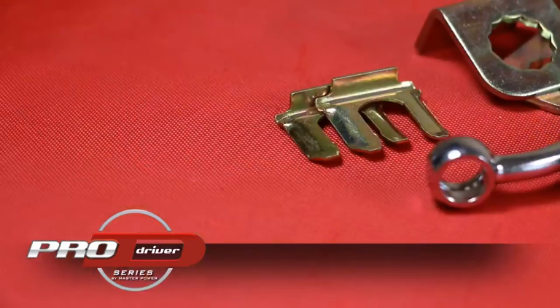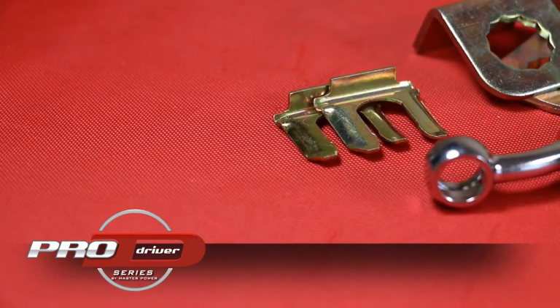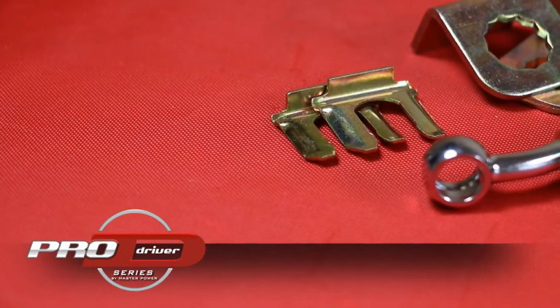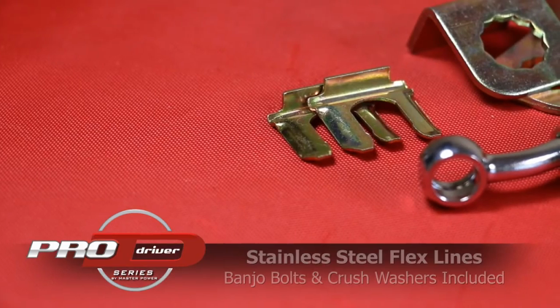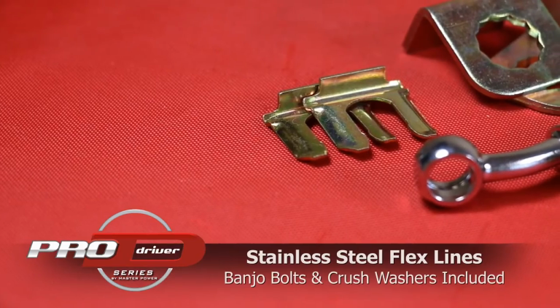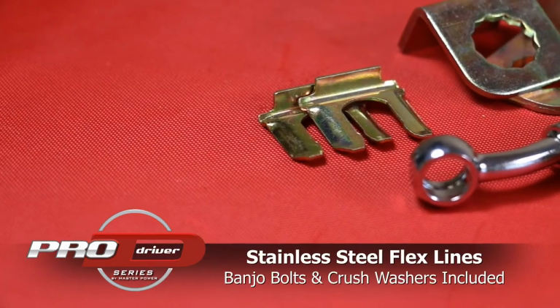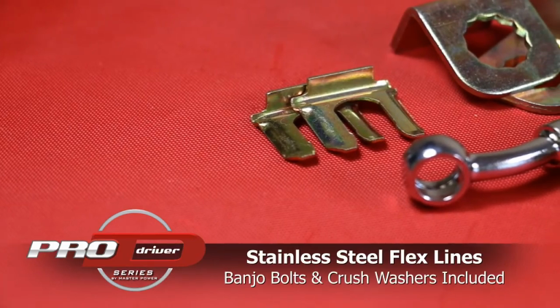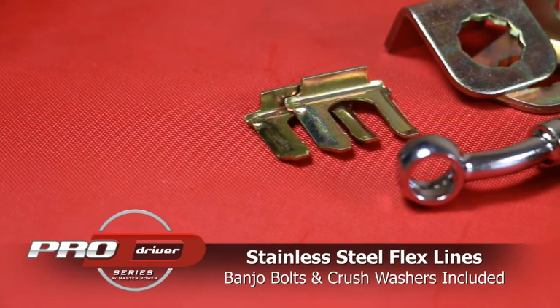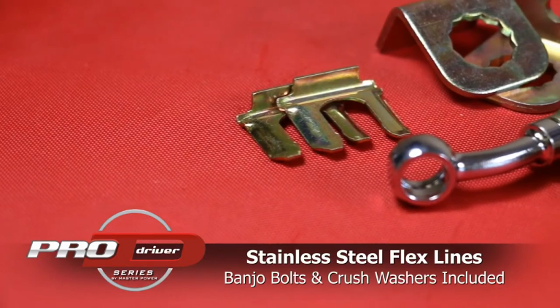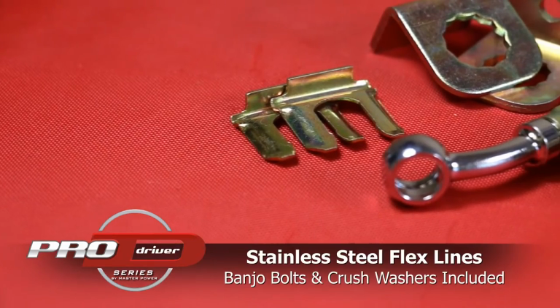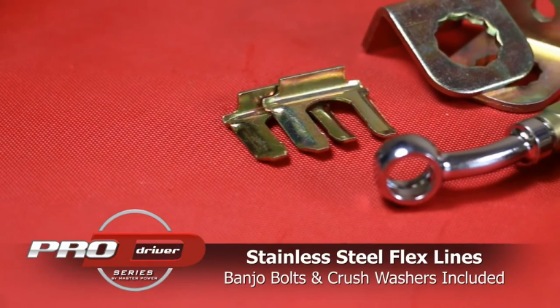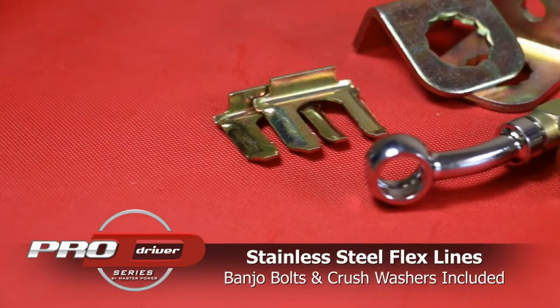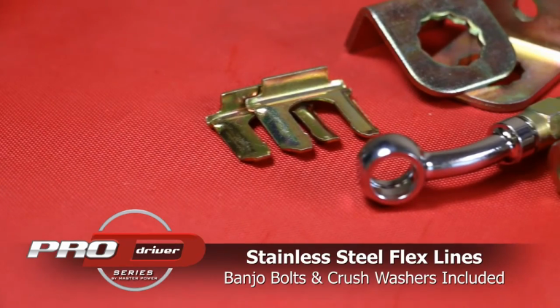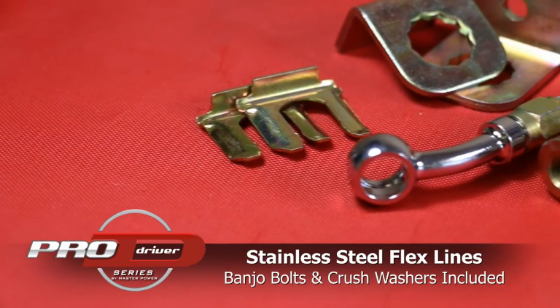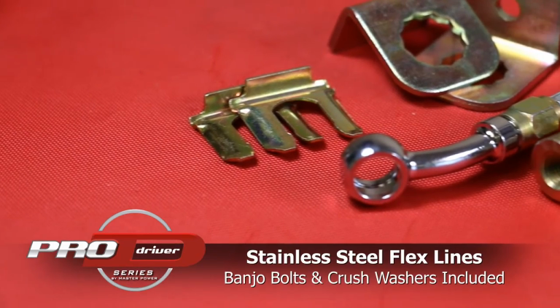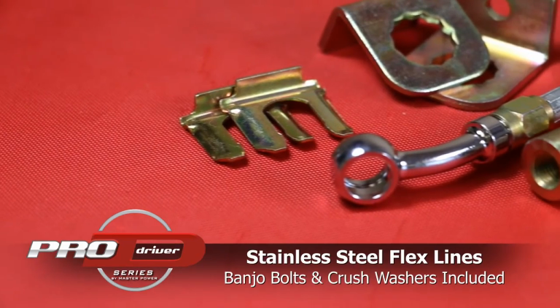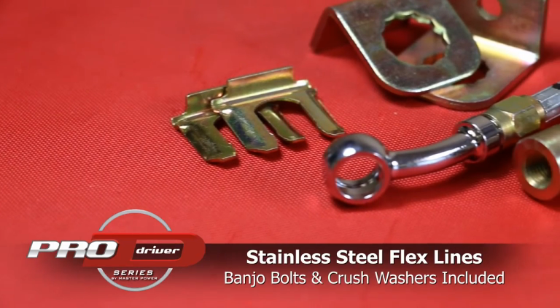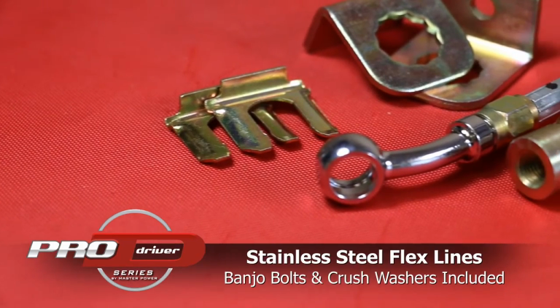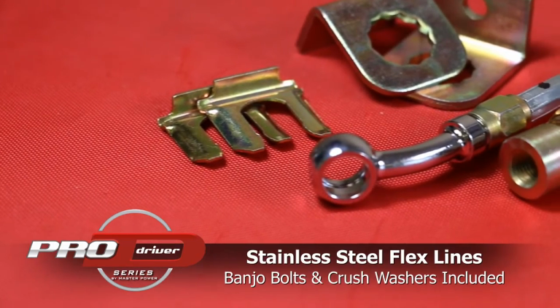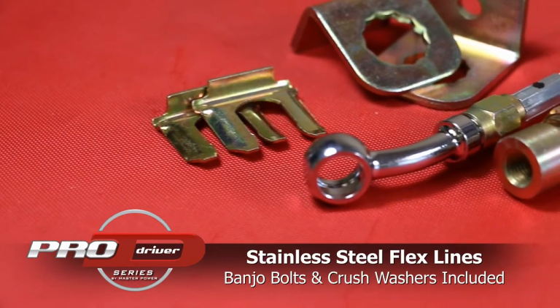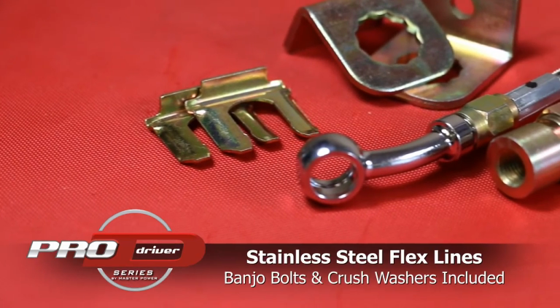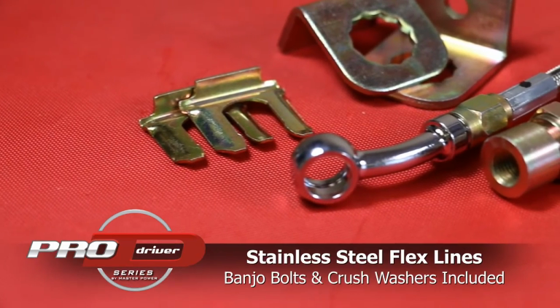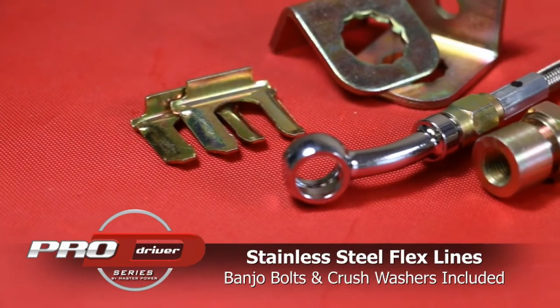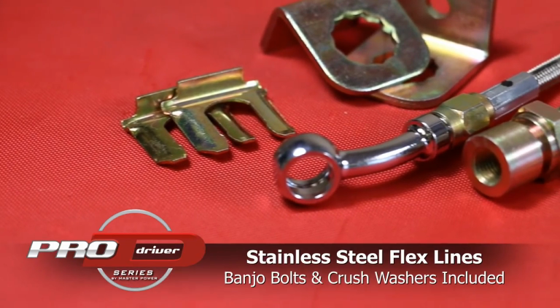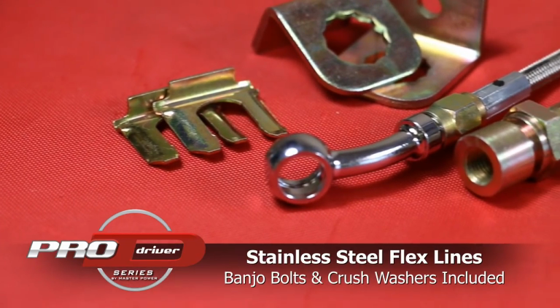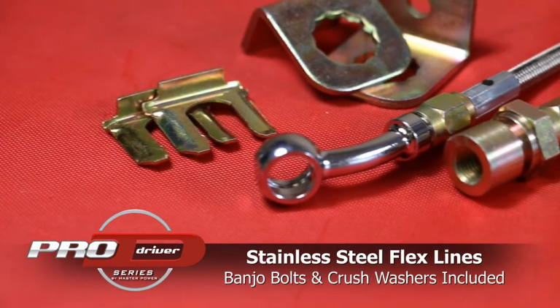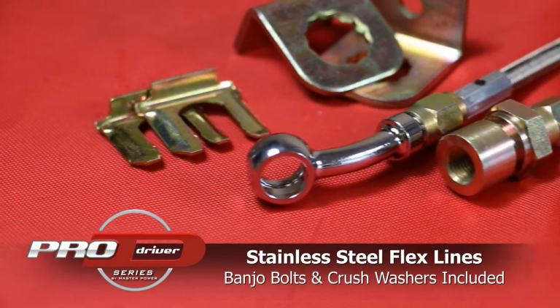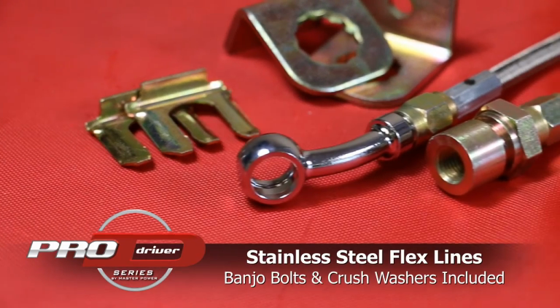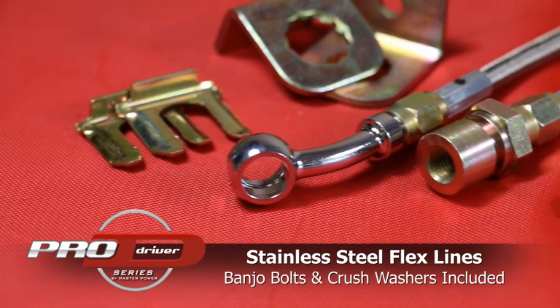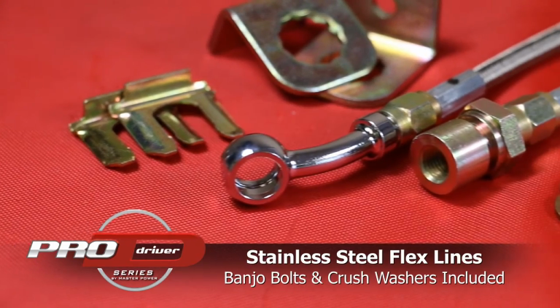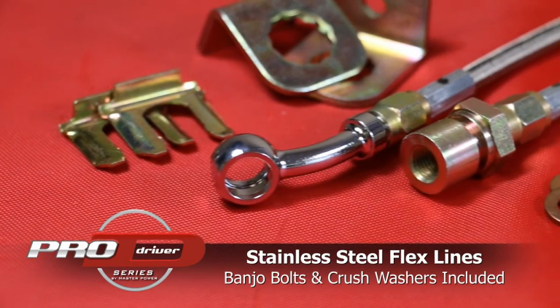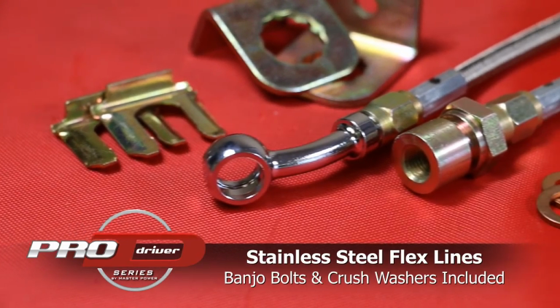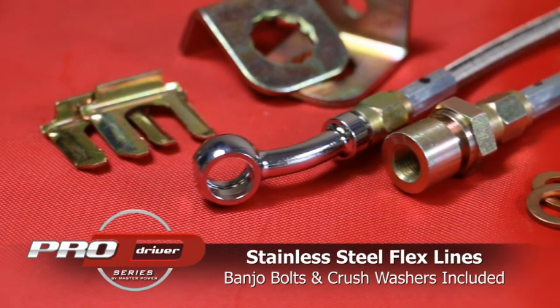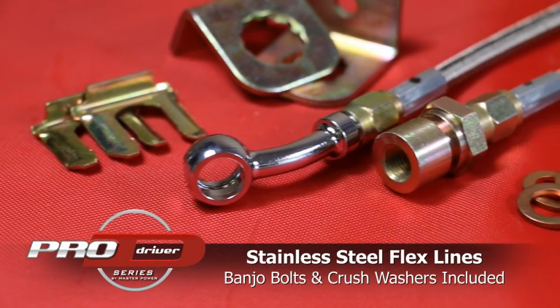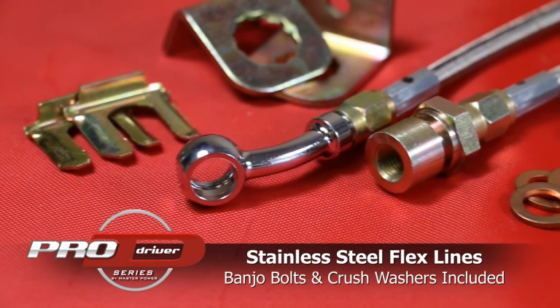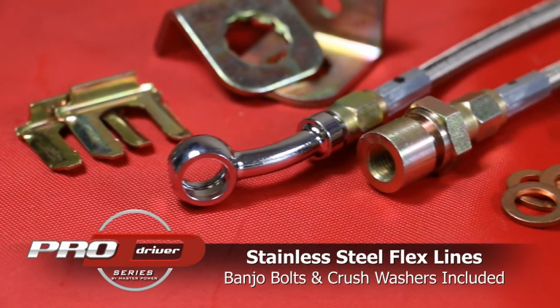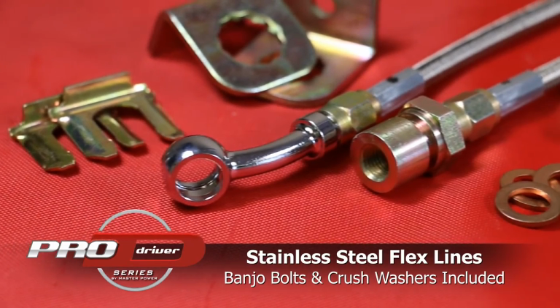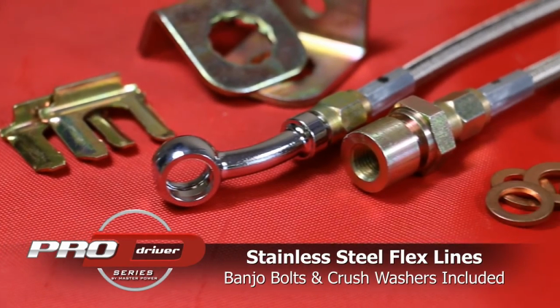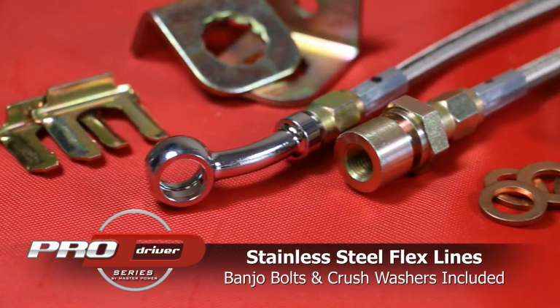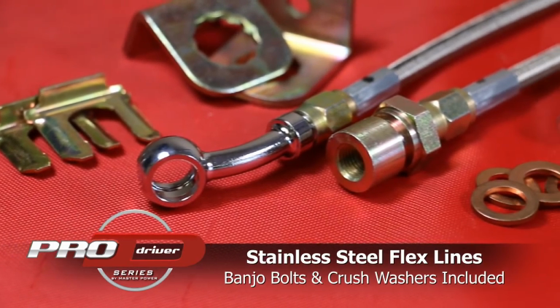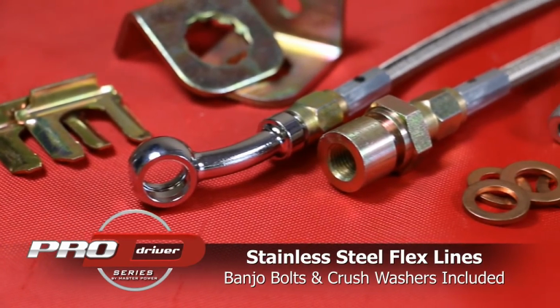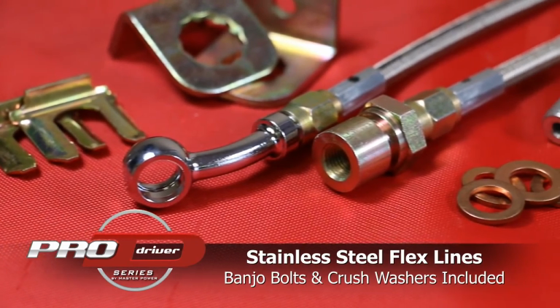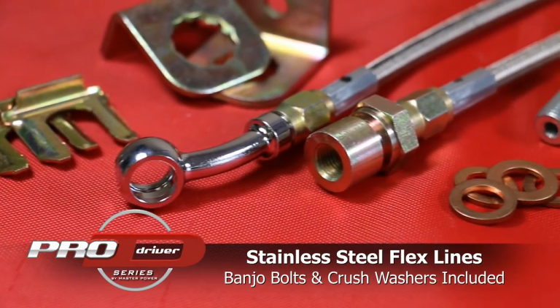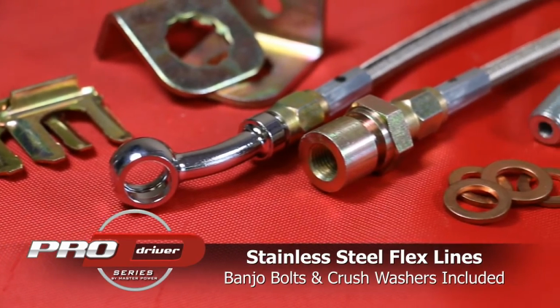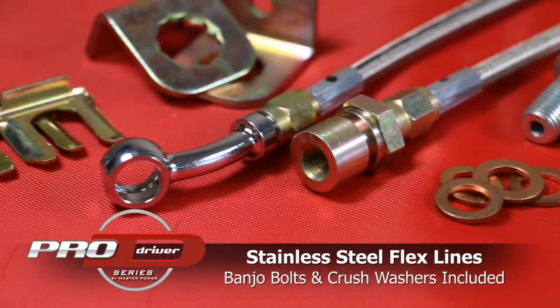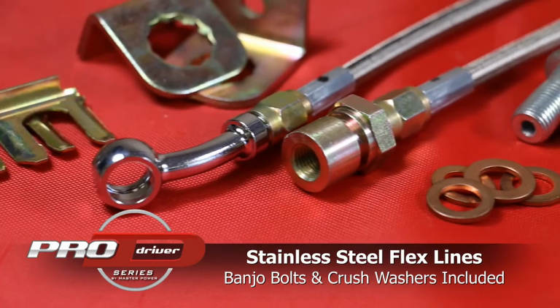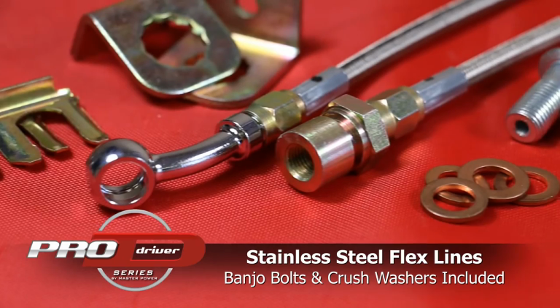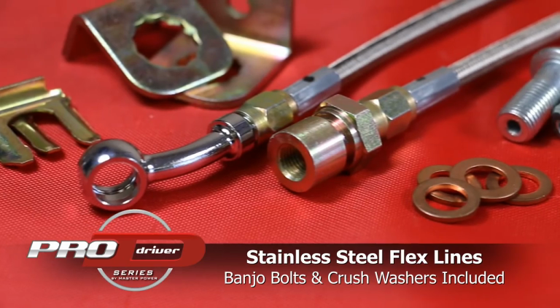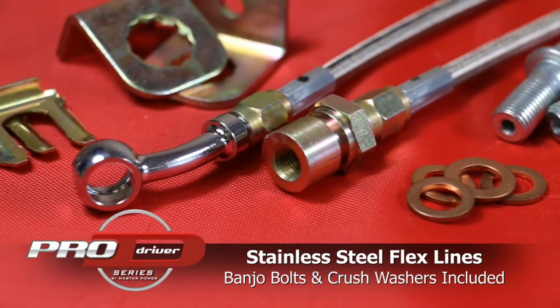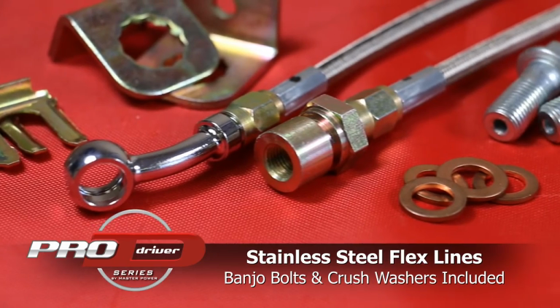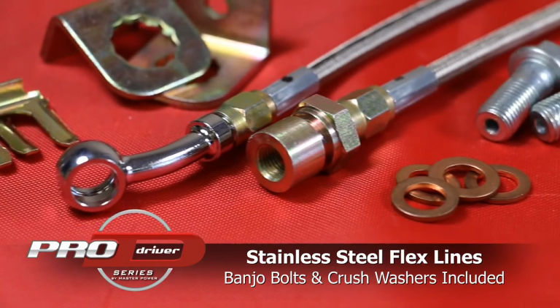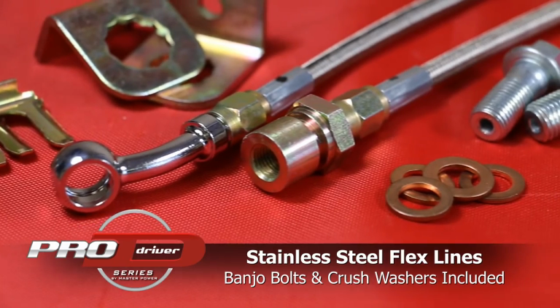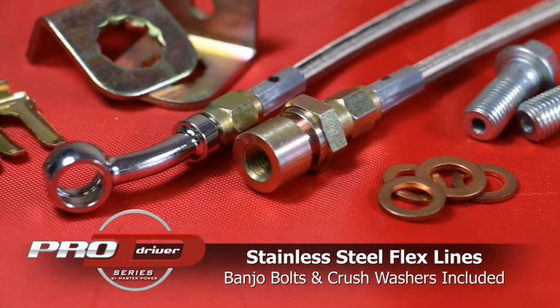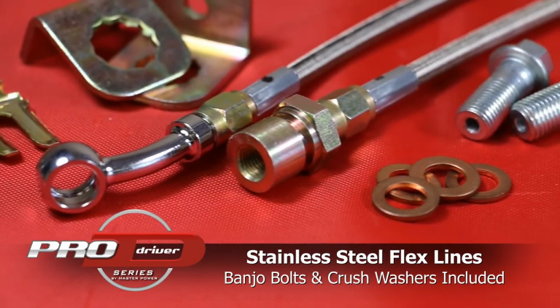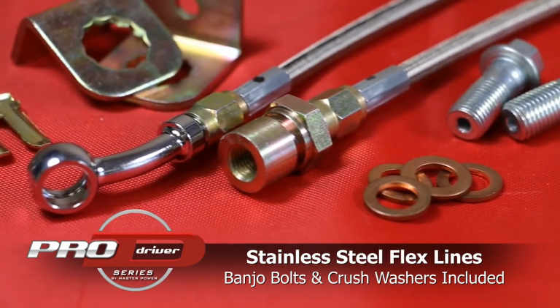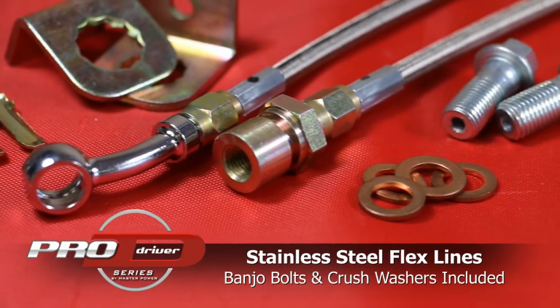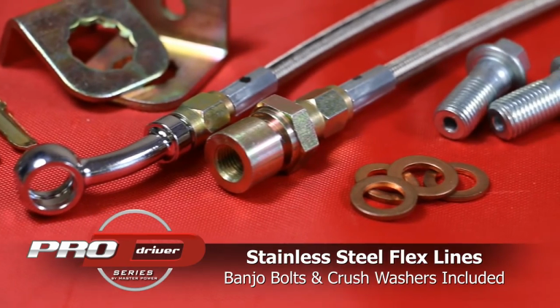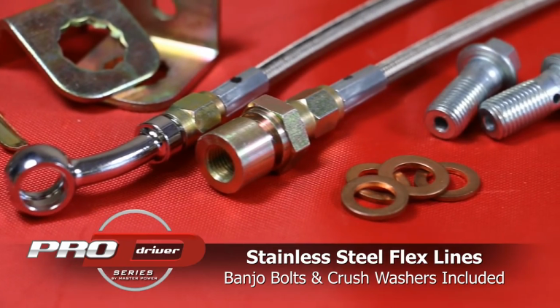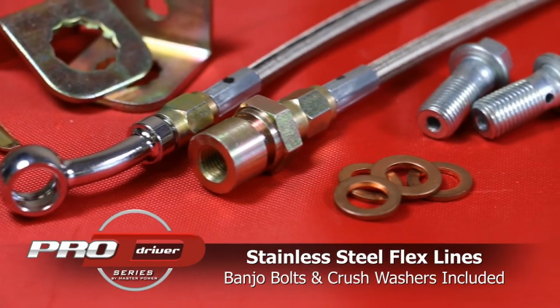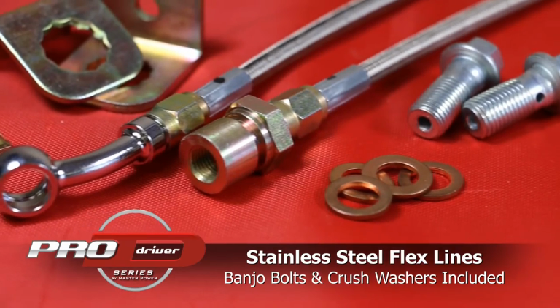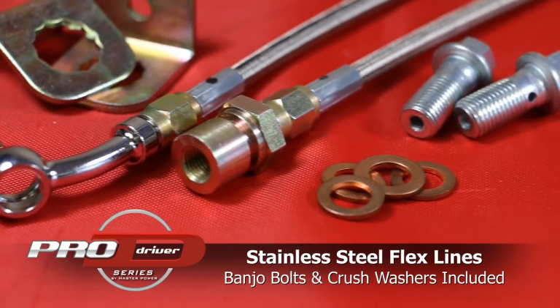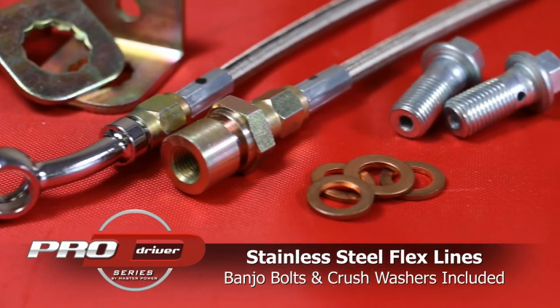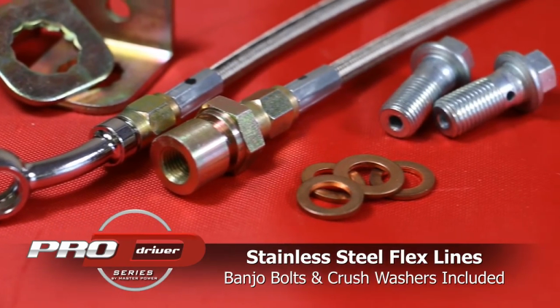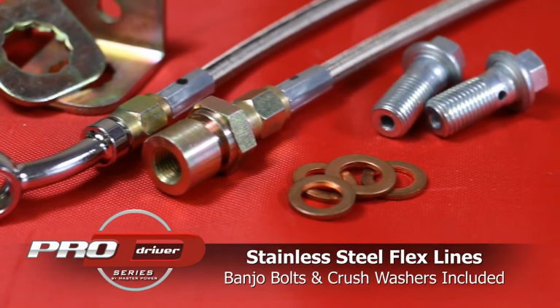Also included are the stainless steel flex lines, banjo bolts with crush washers, and adapters needed to connect to your existing brake lines.